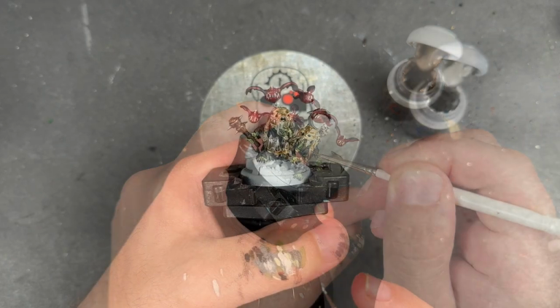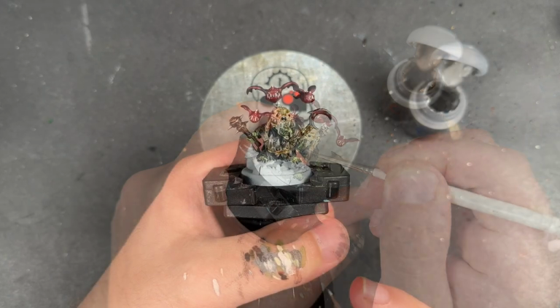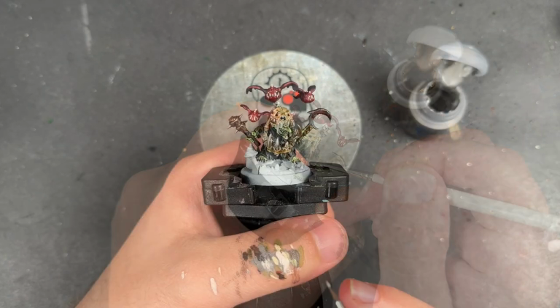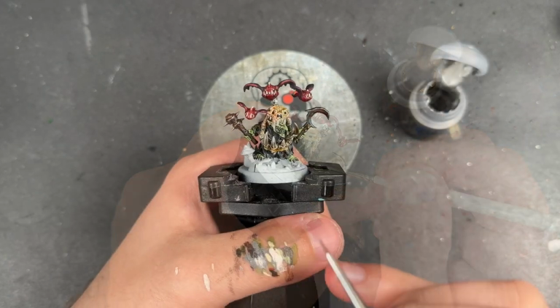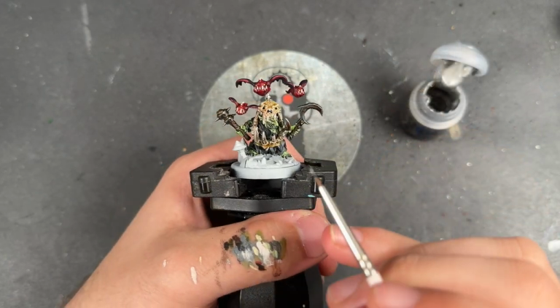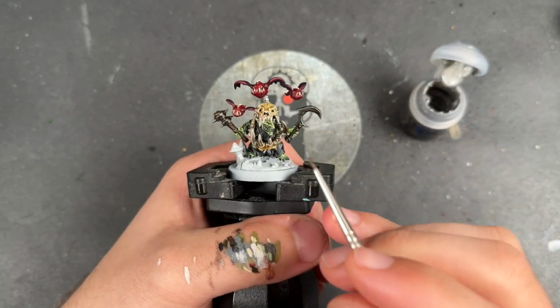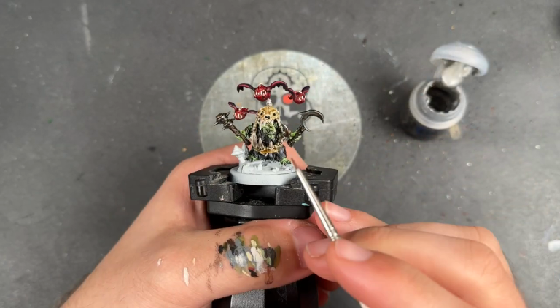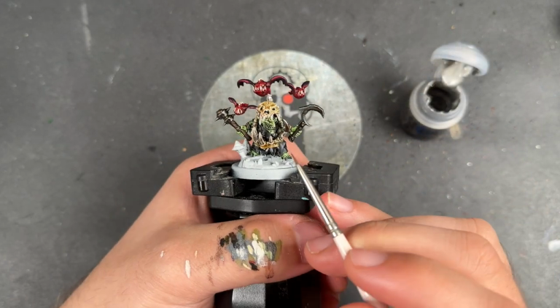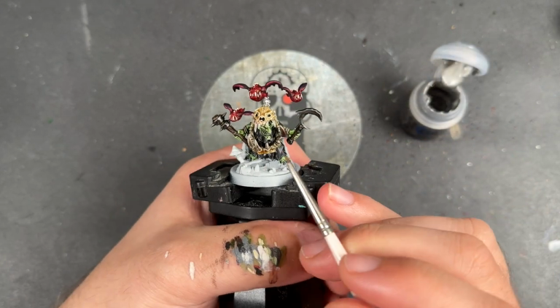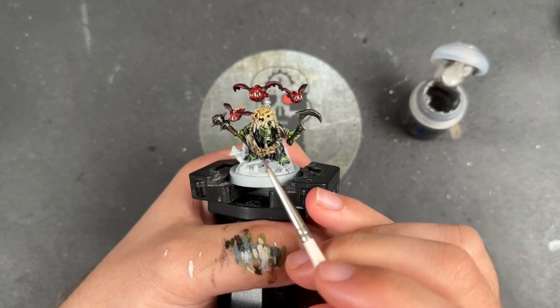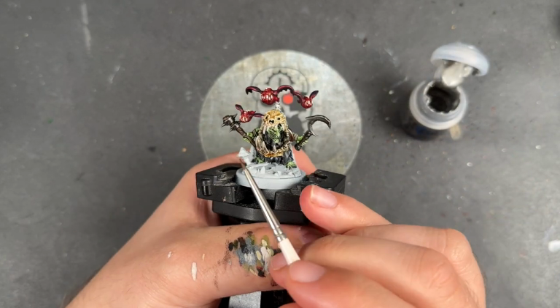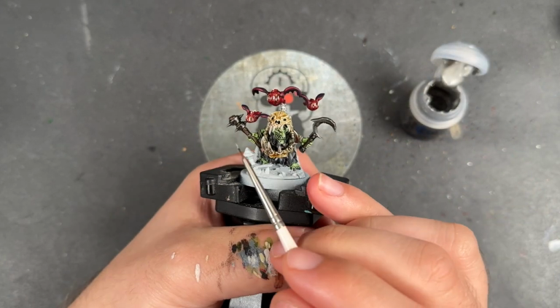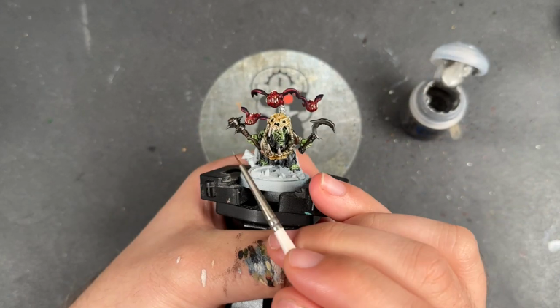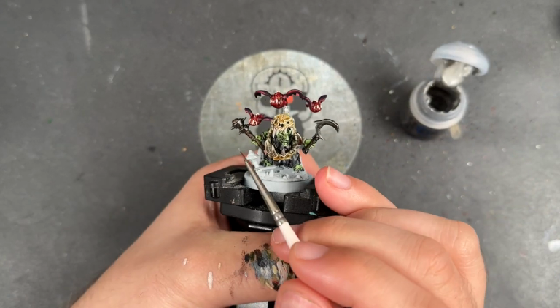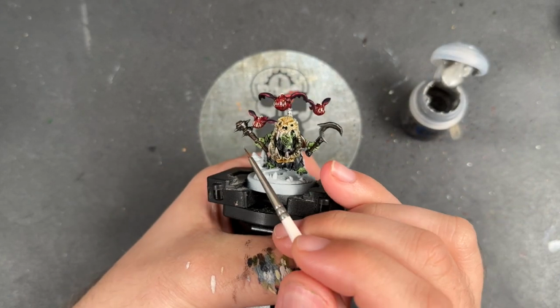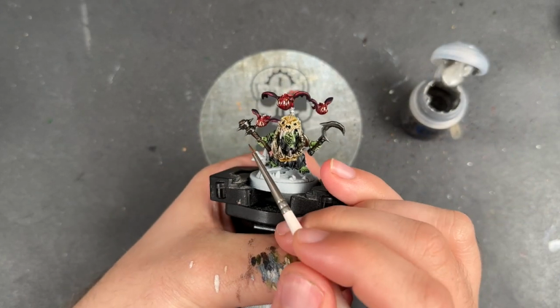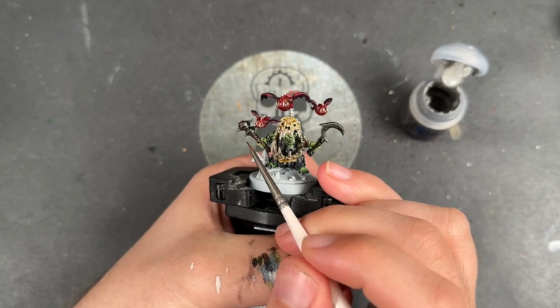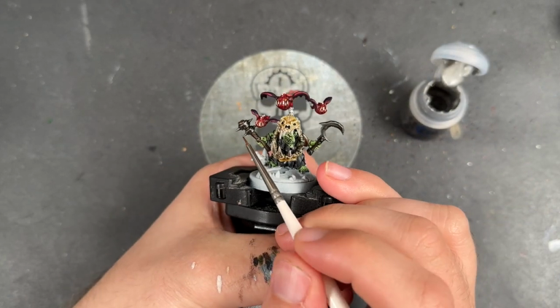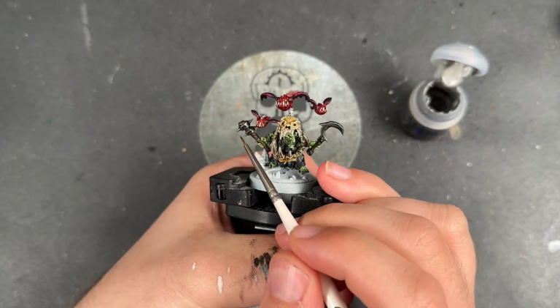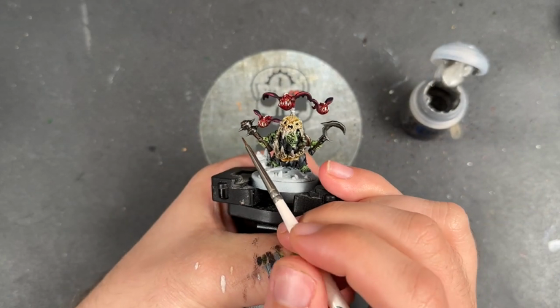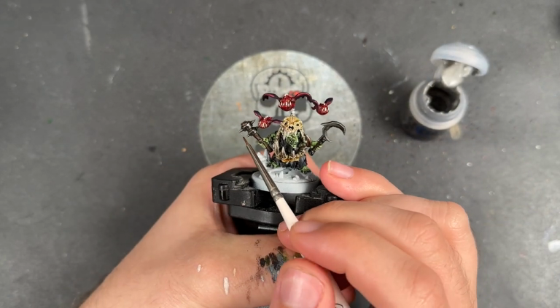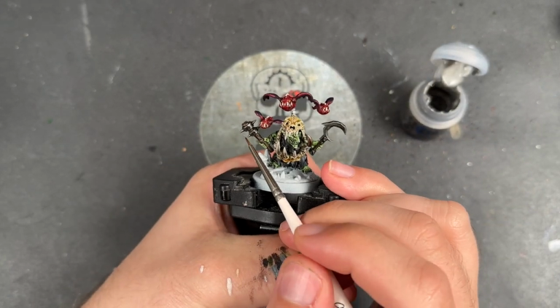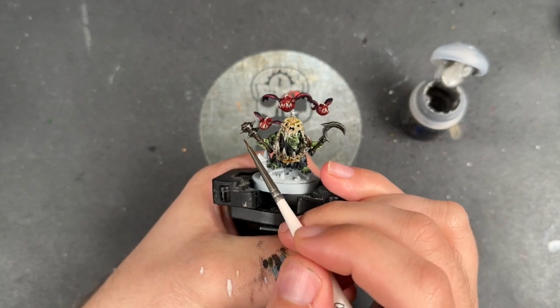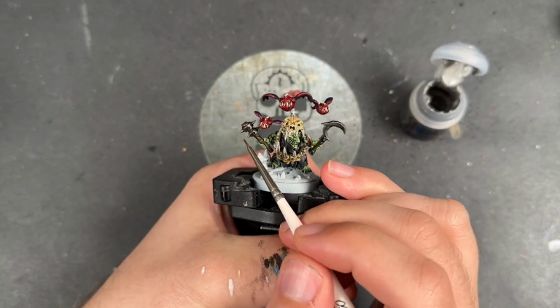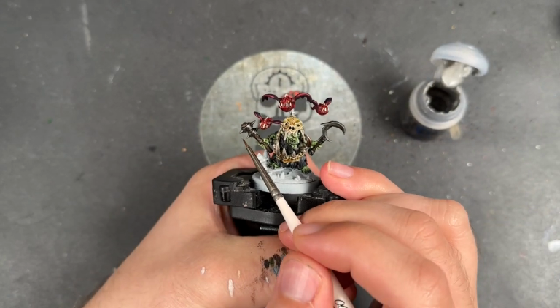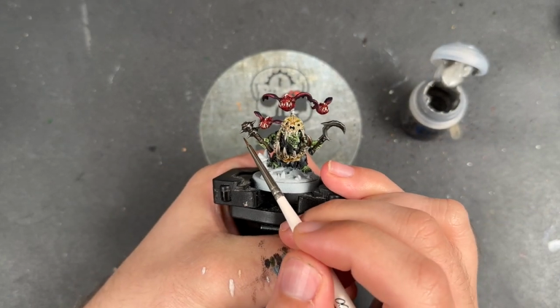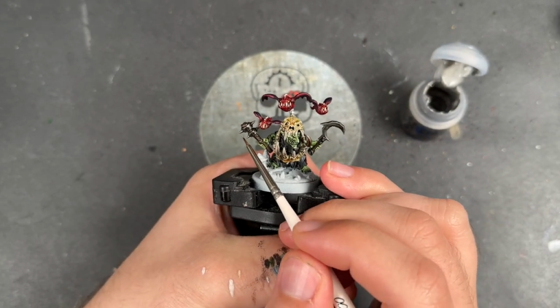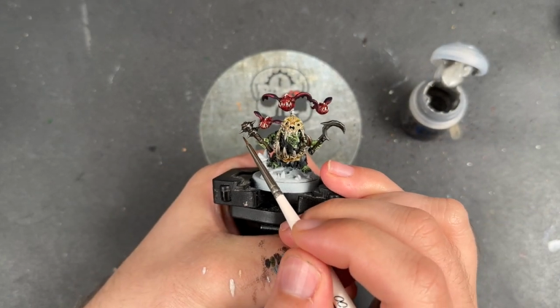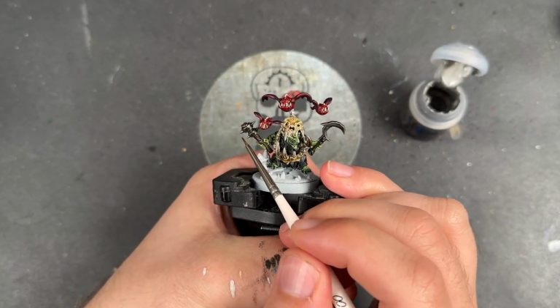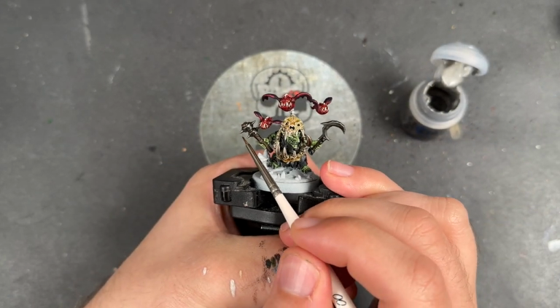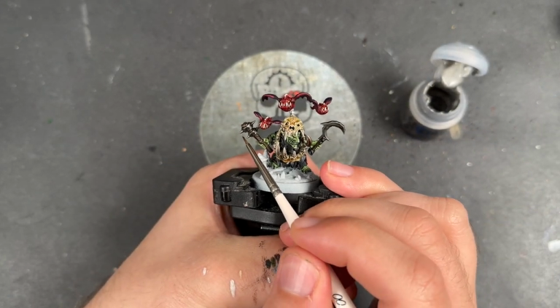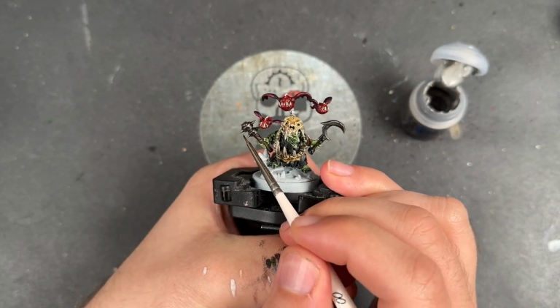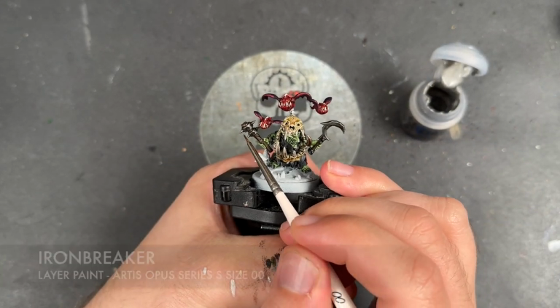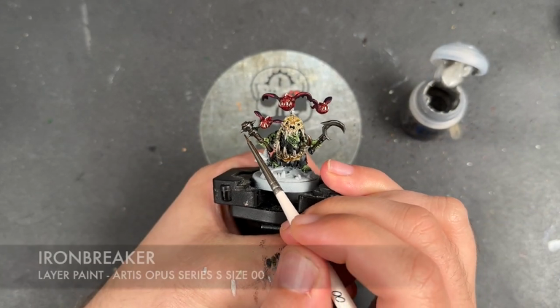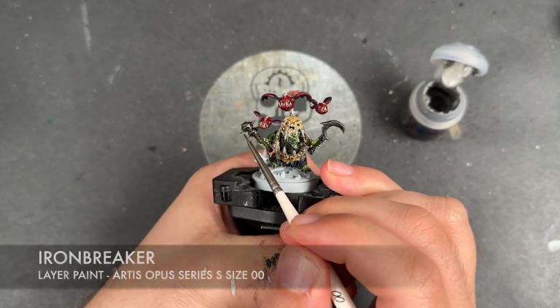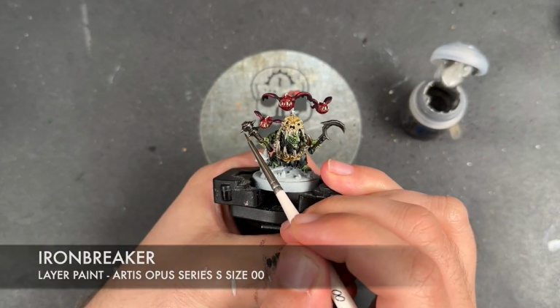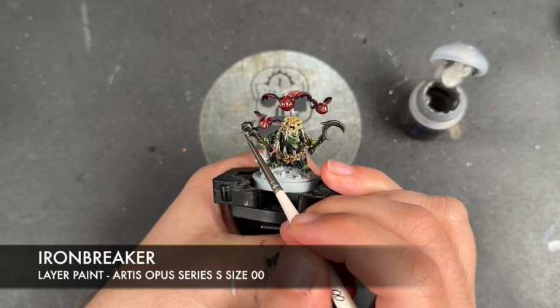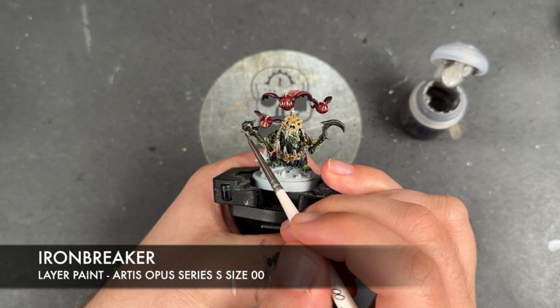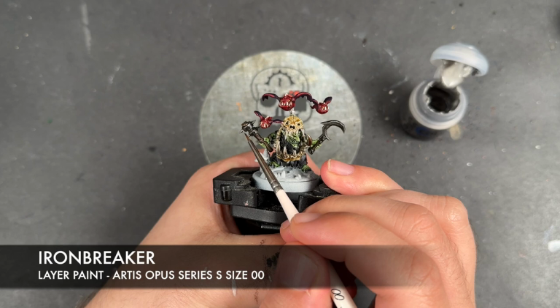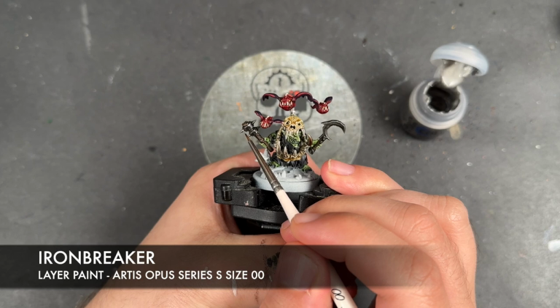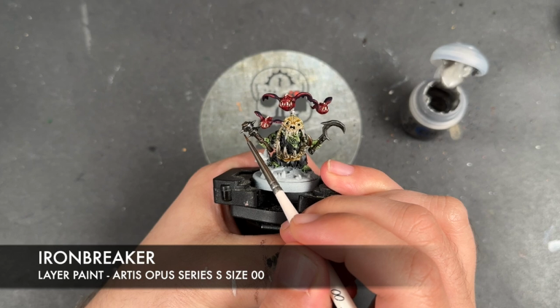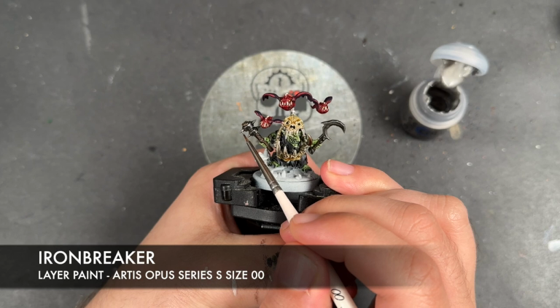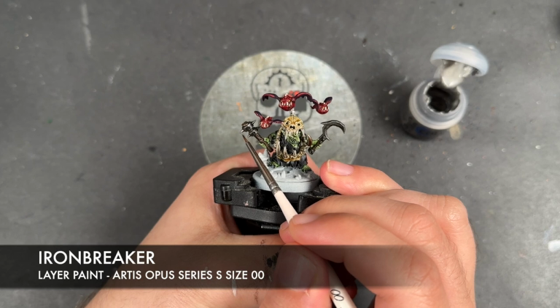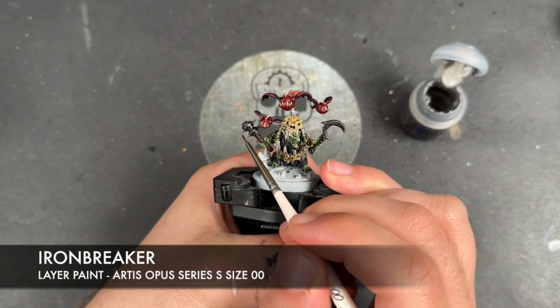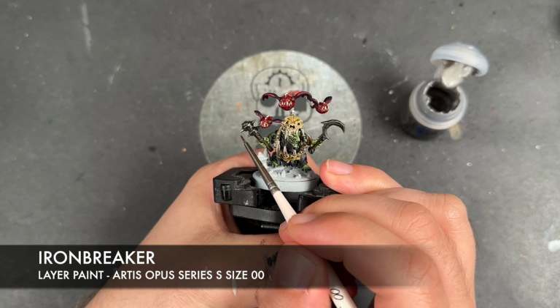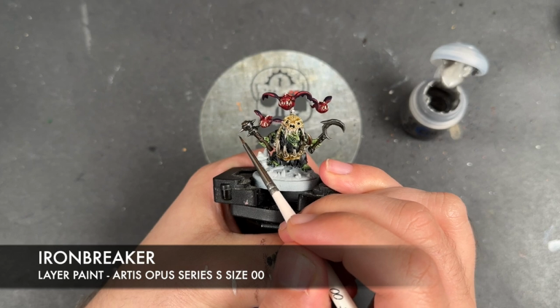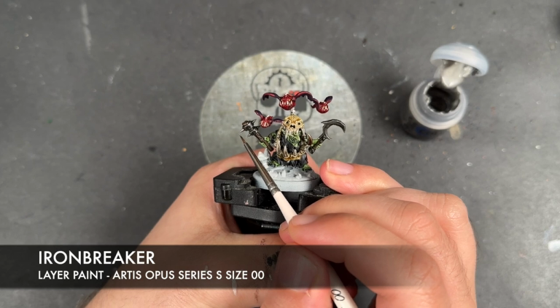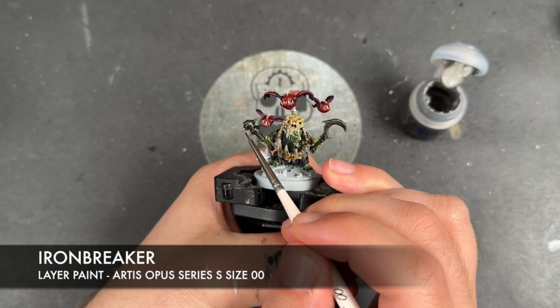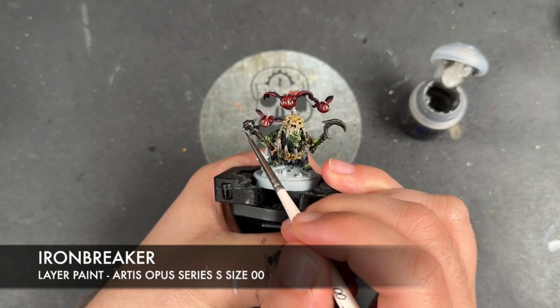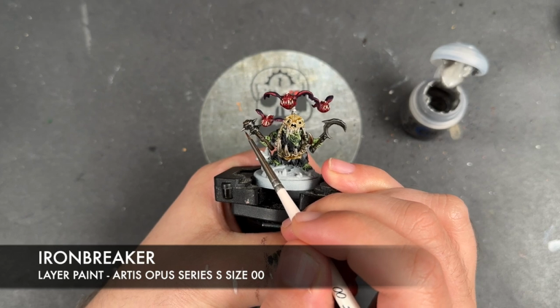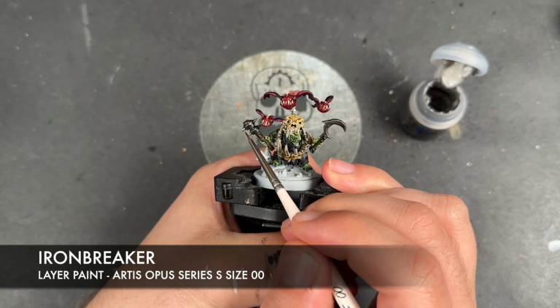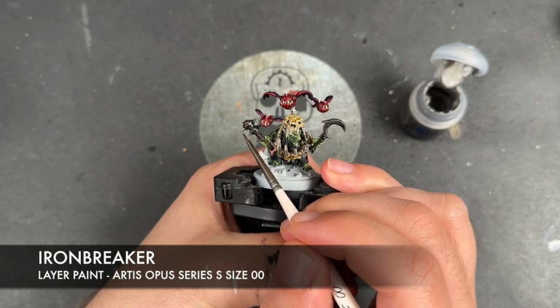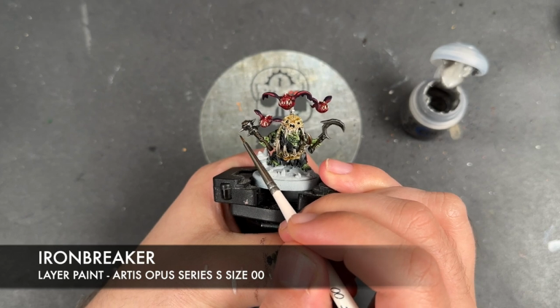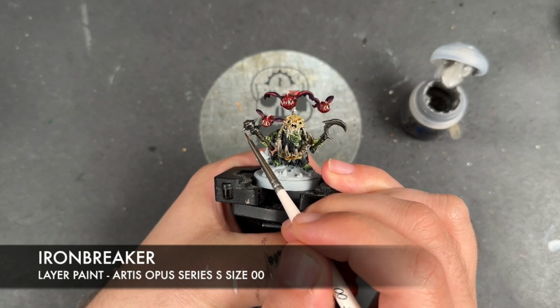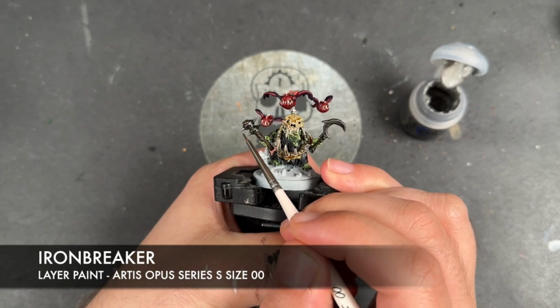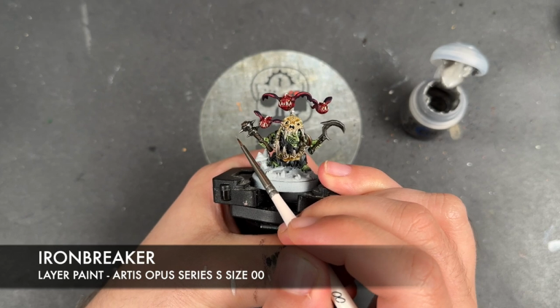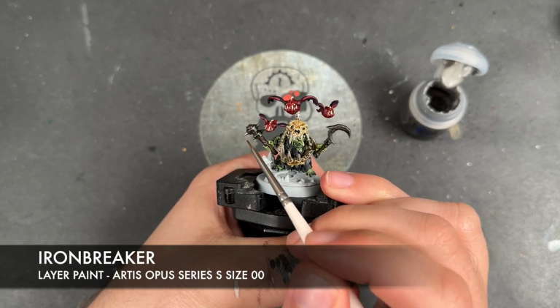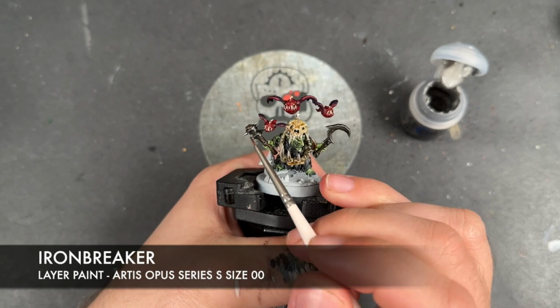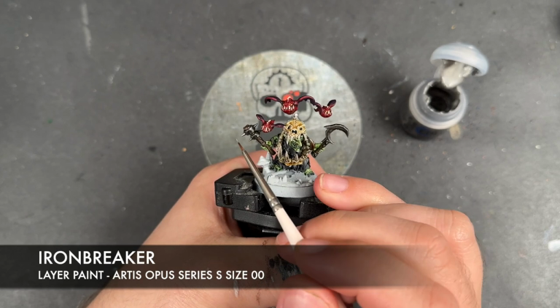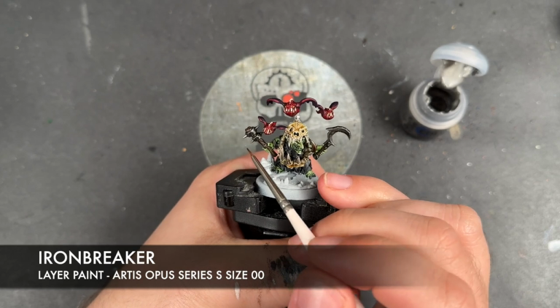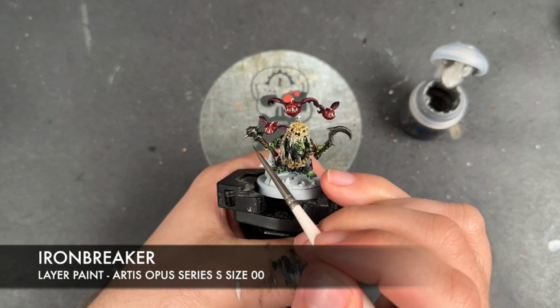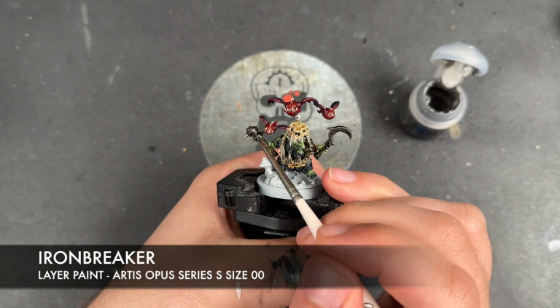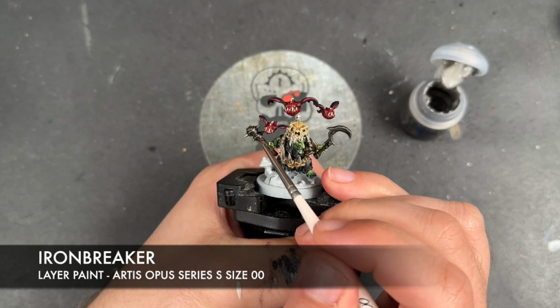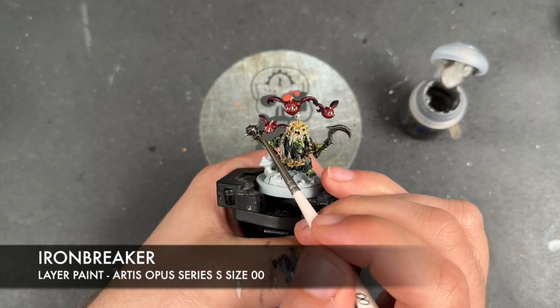With that now done, we're going to take some thinned down Iron Breaker and use this to highlight all the silver.